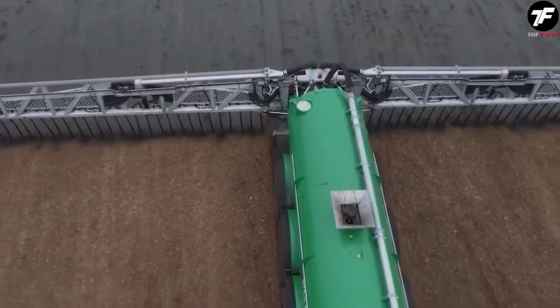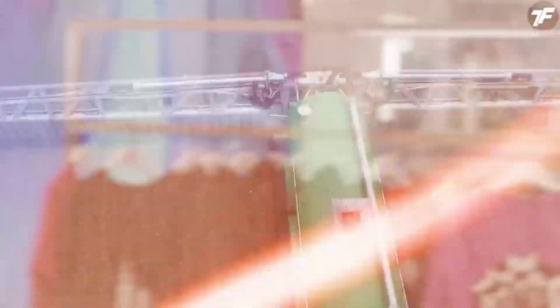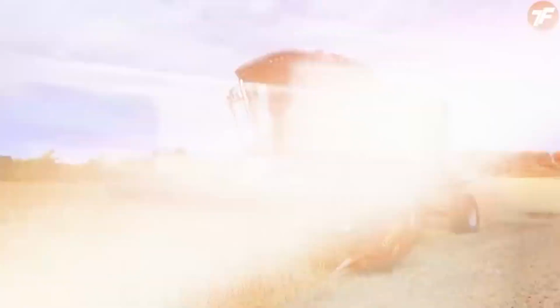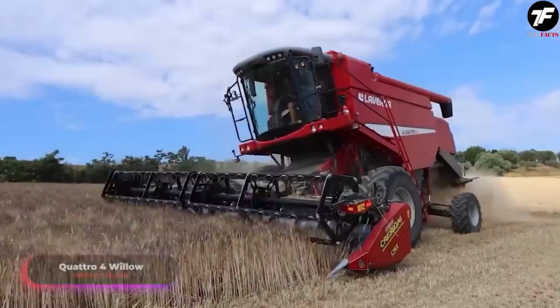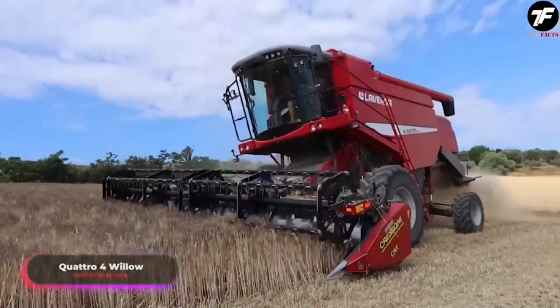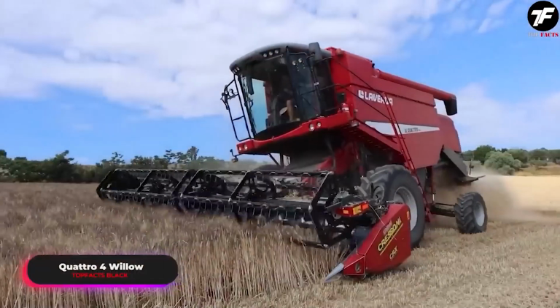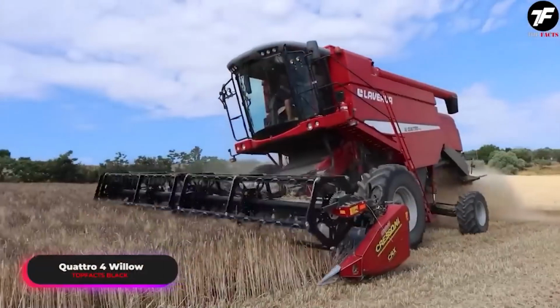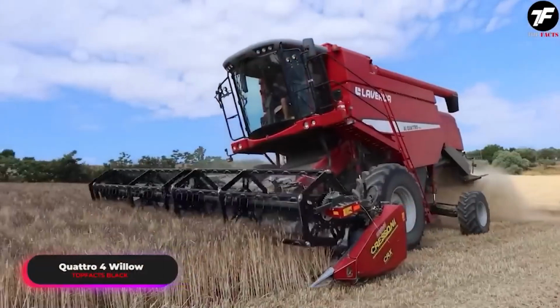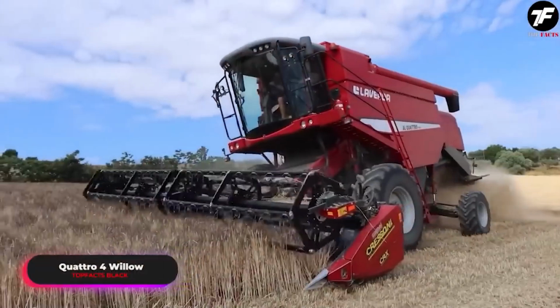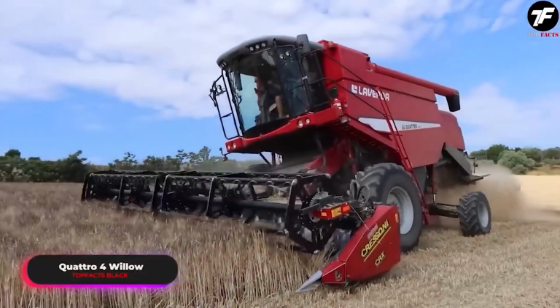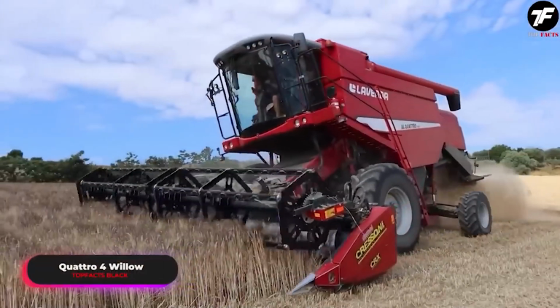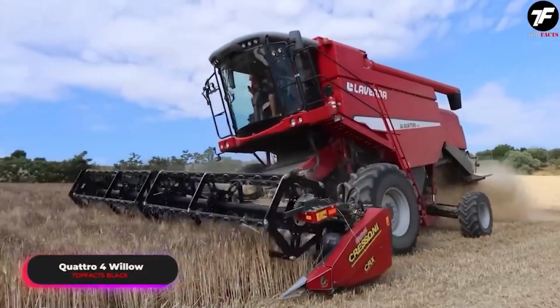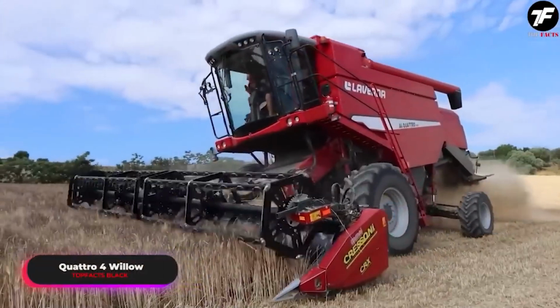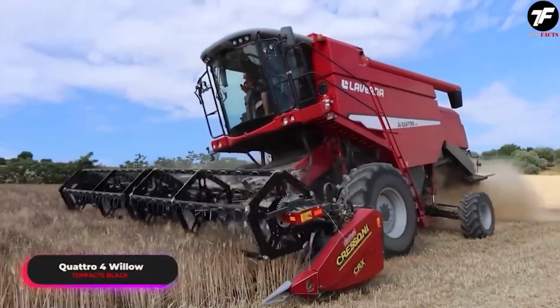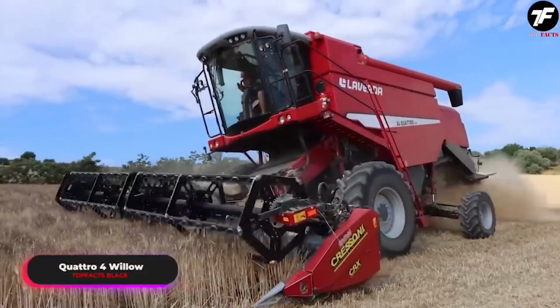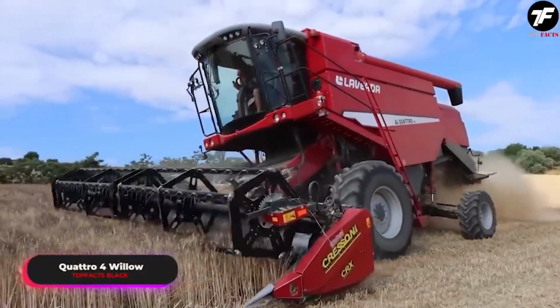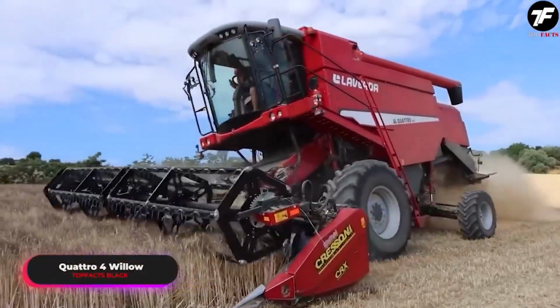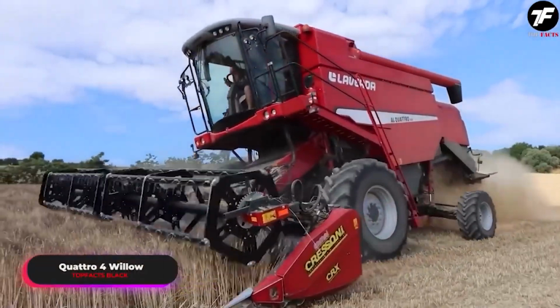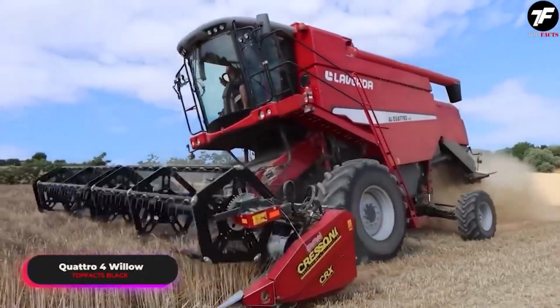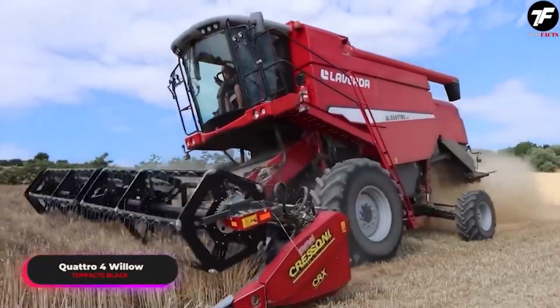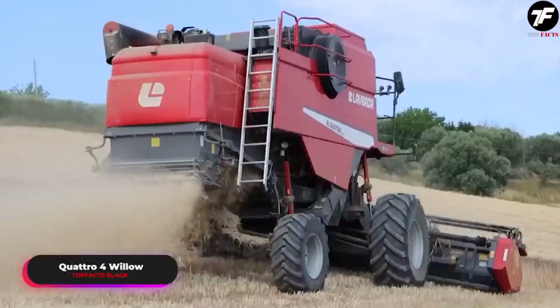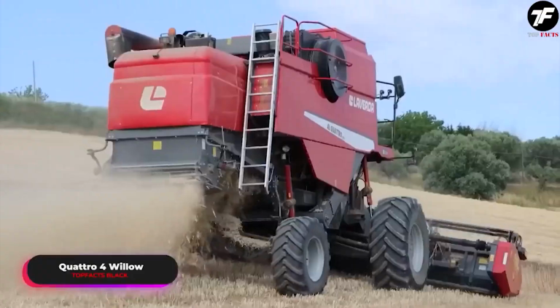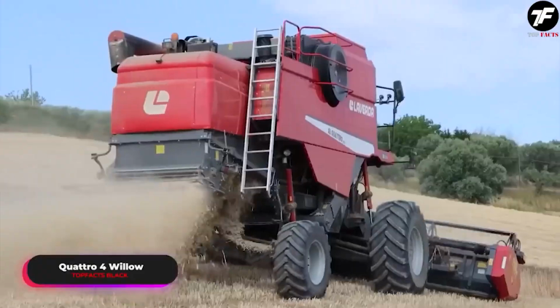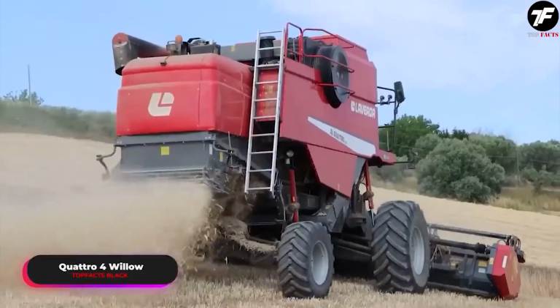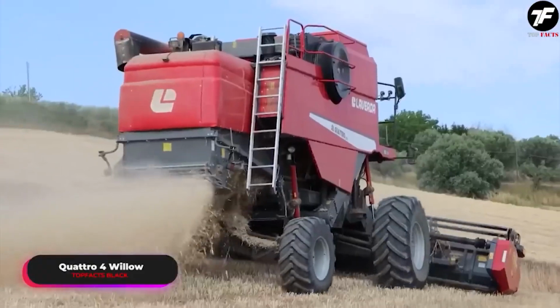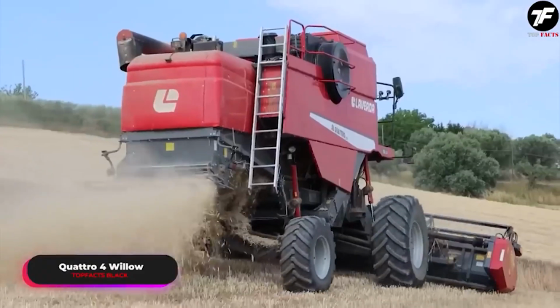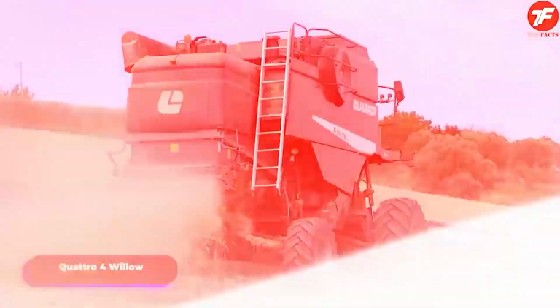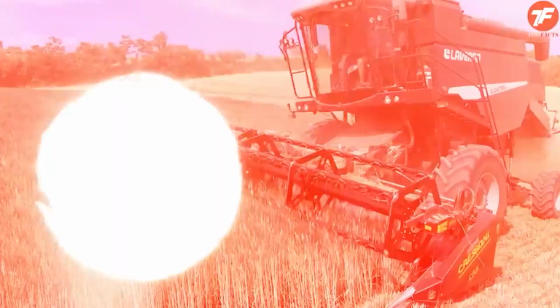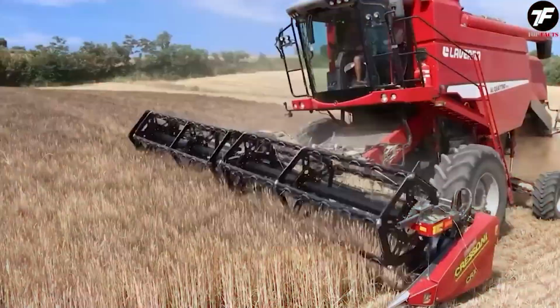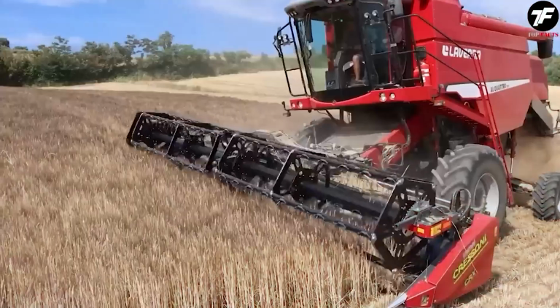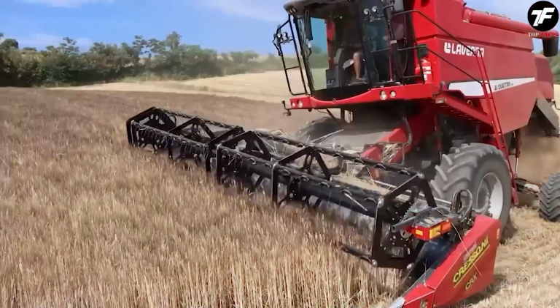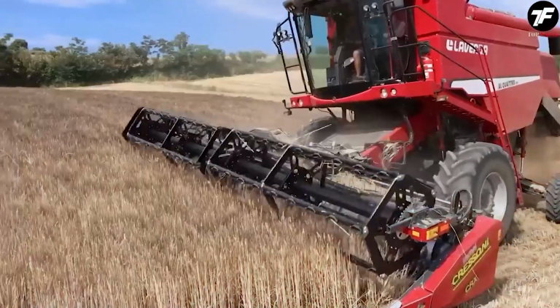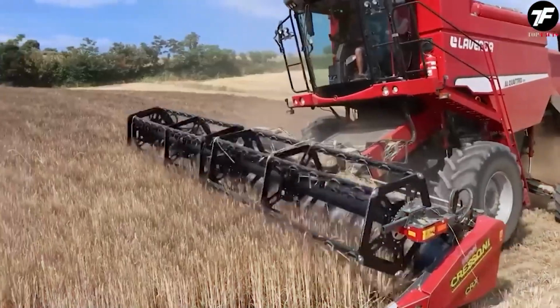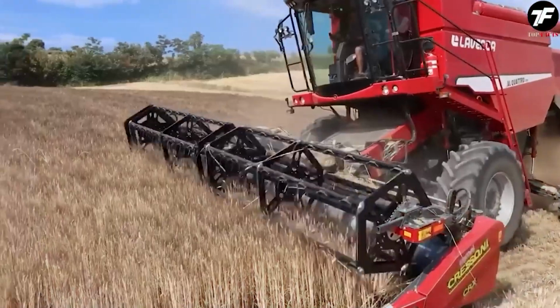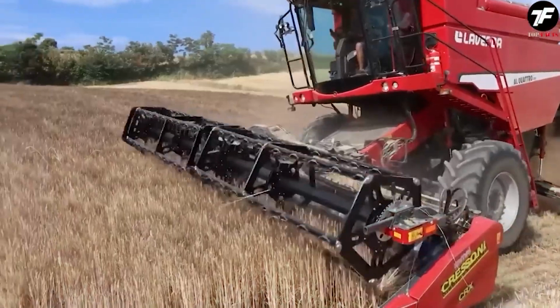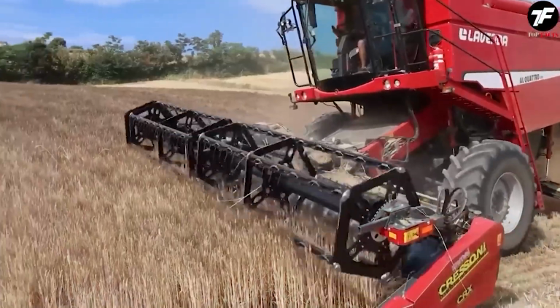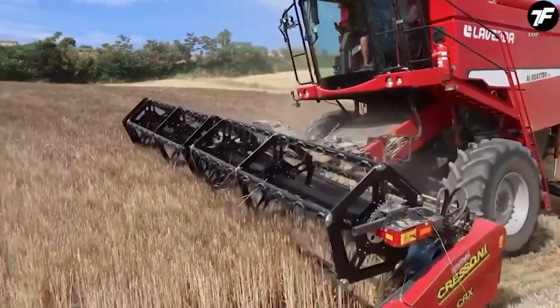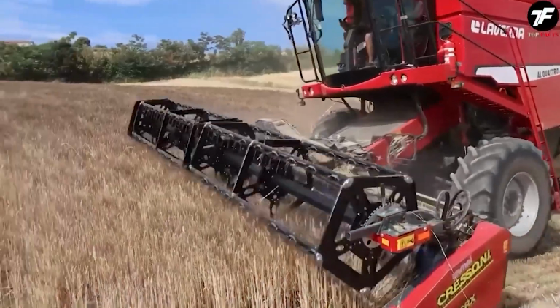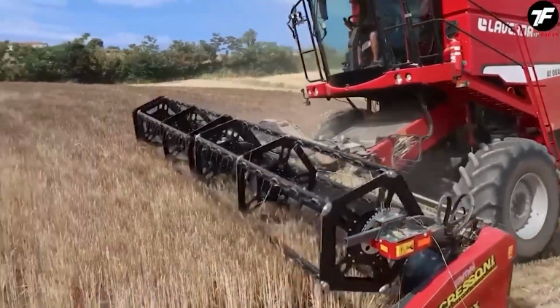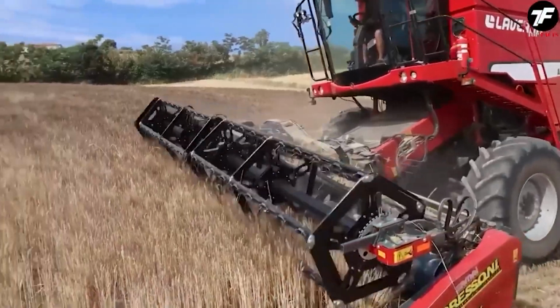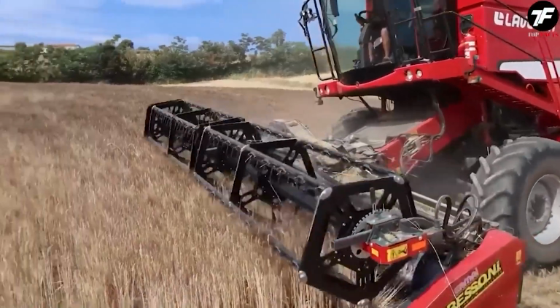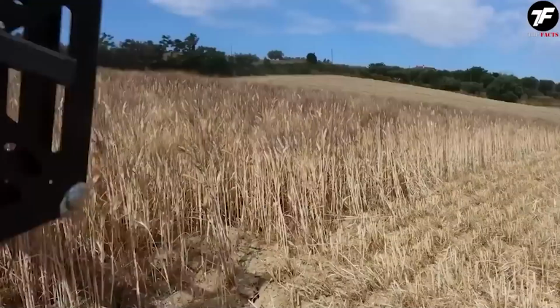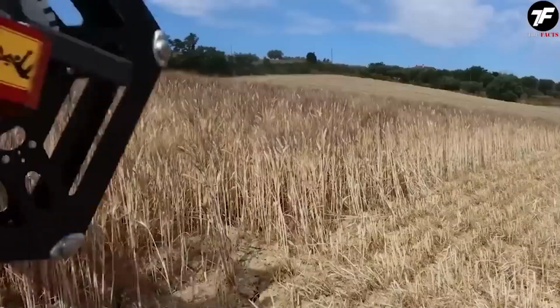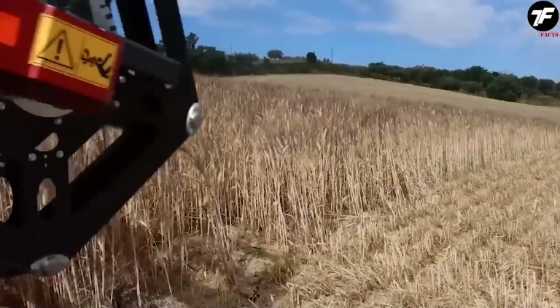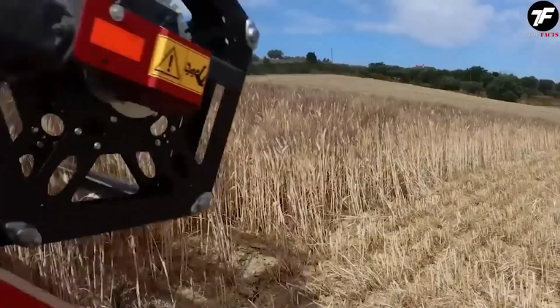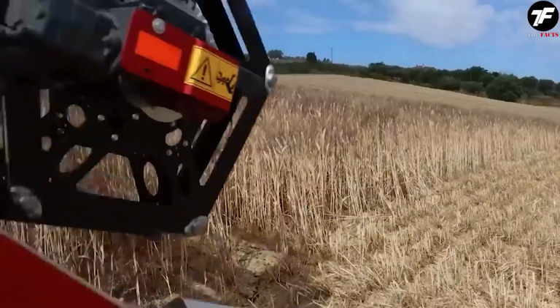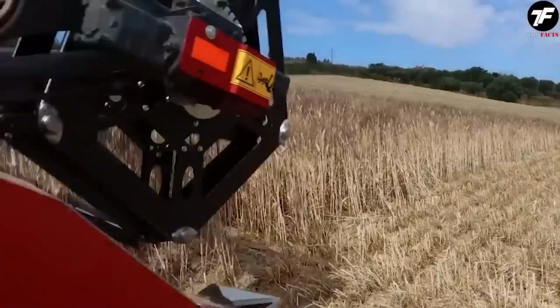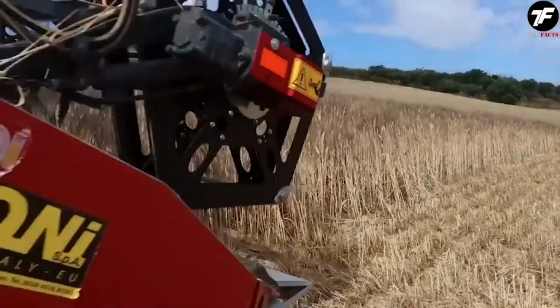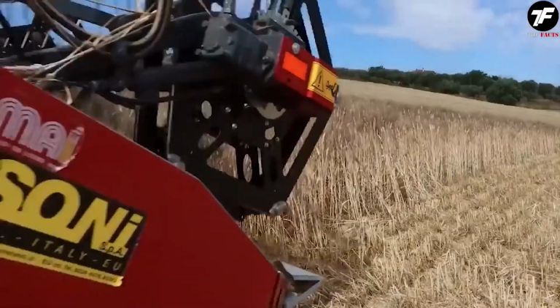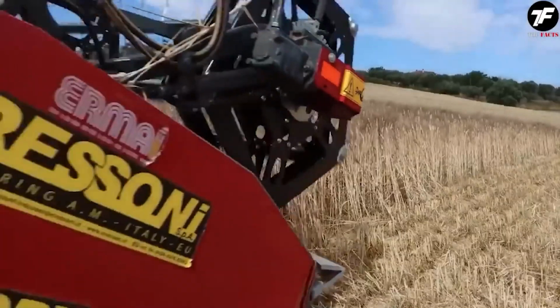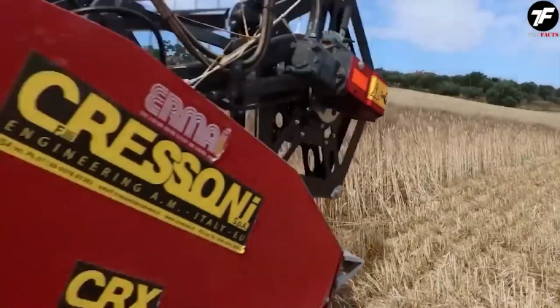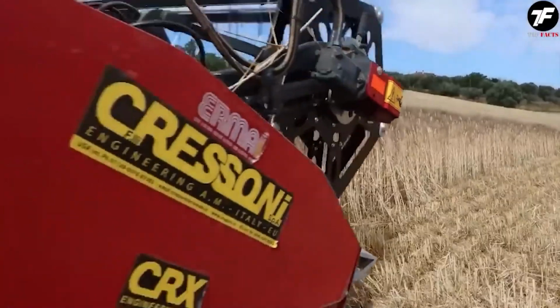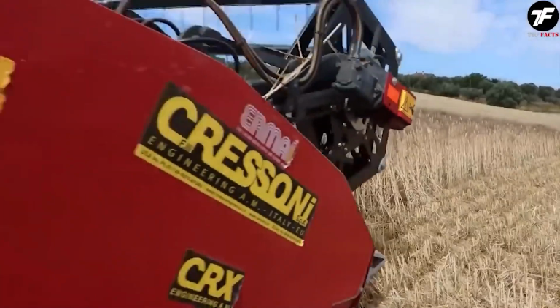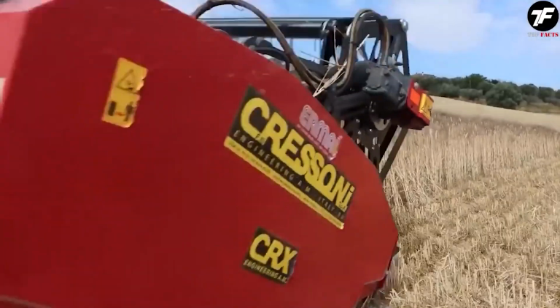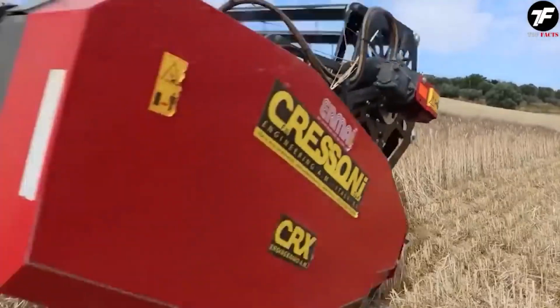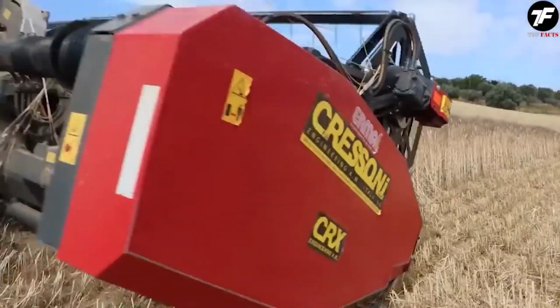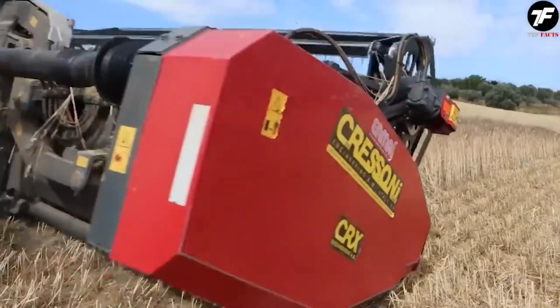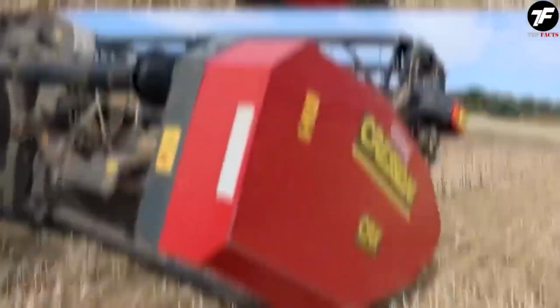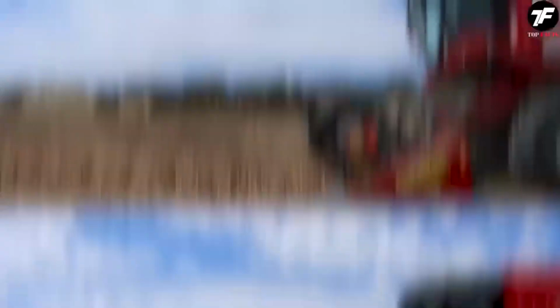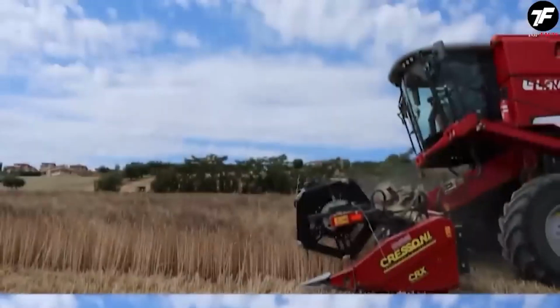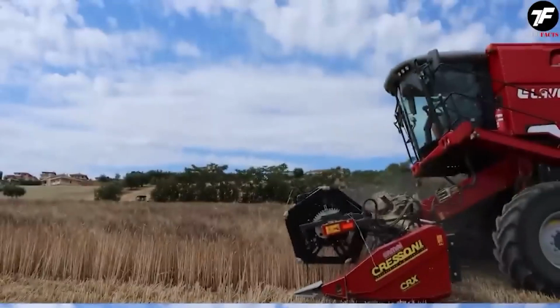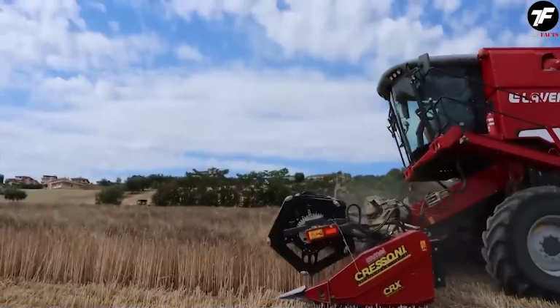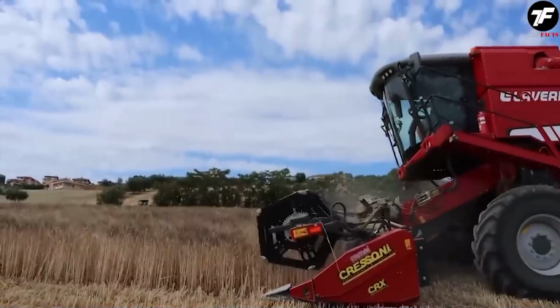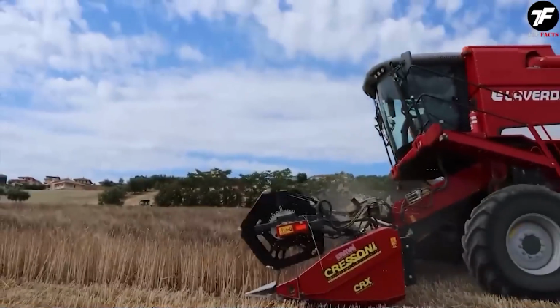The Quattro 4 Iva is a combine that doesn't just harvest. It promises record results in yield and quality.